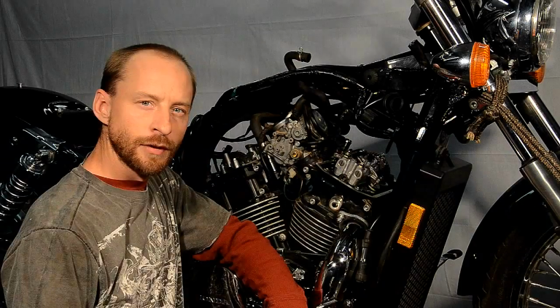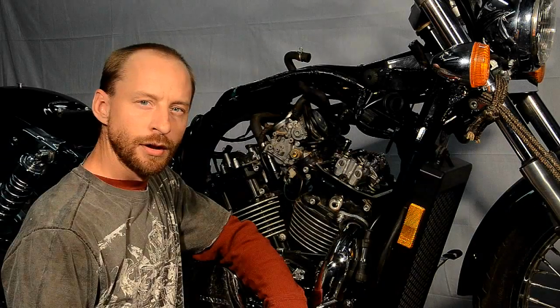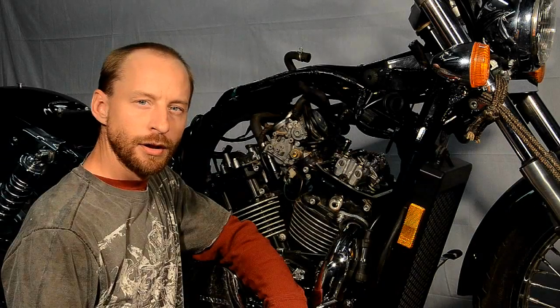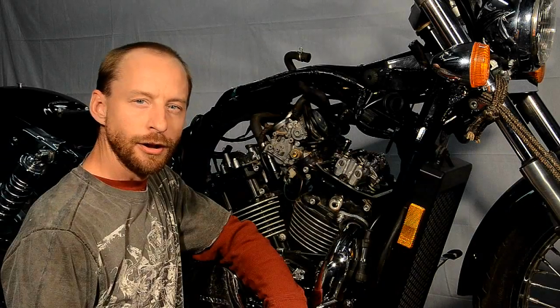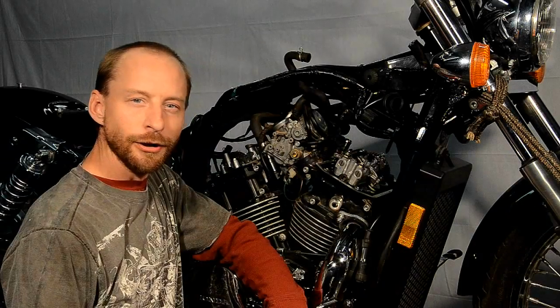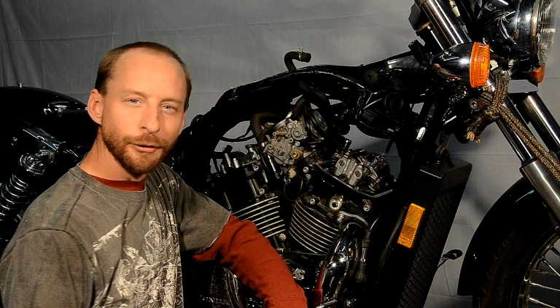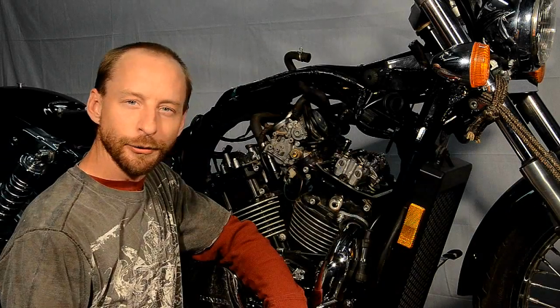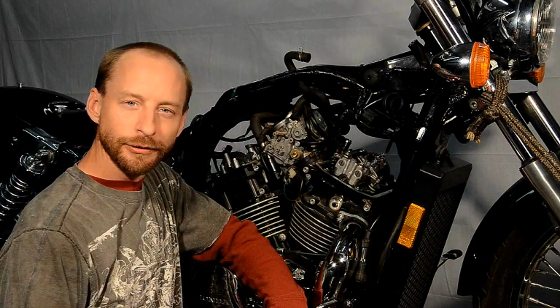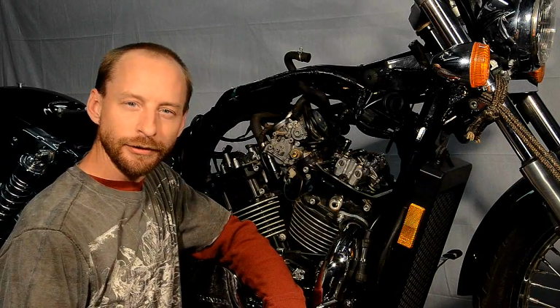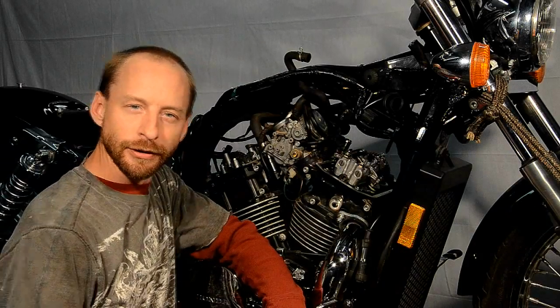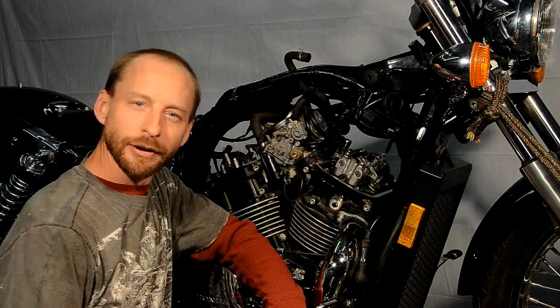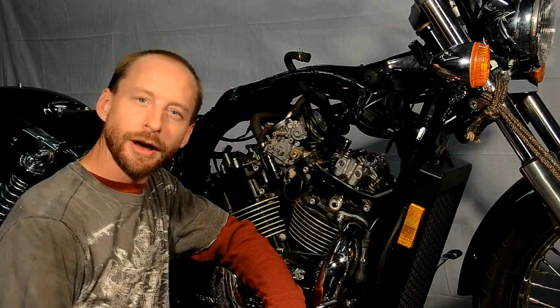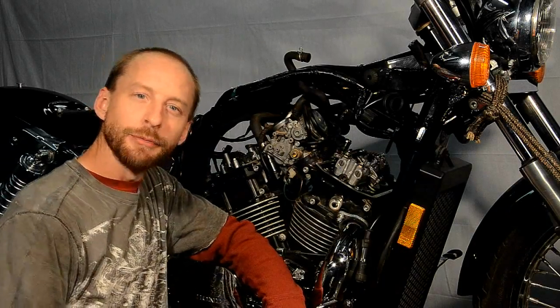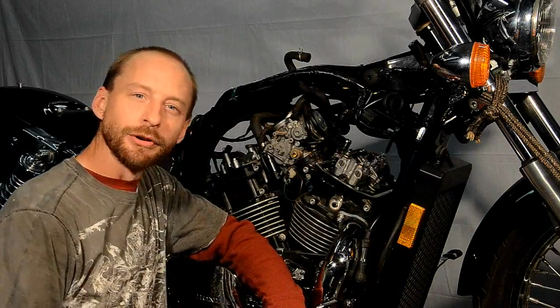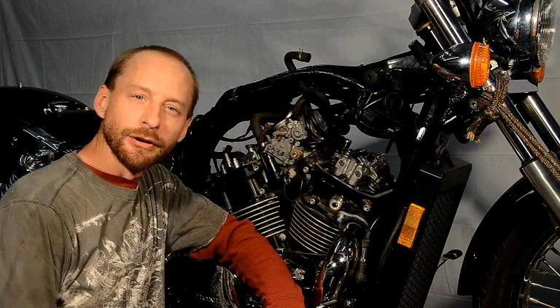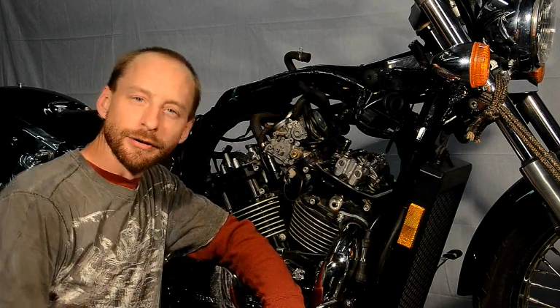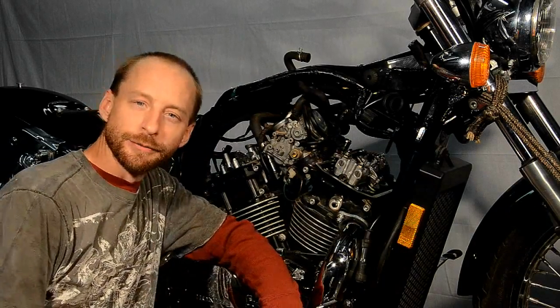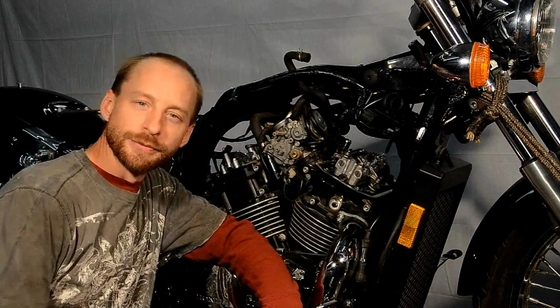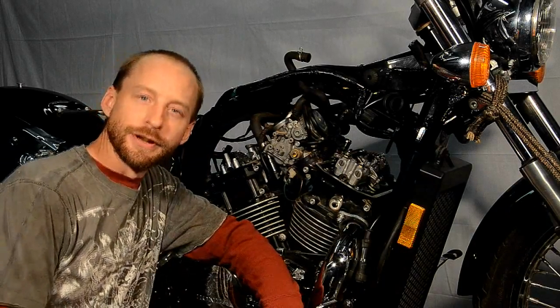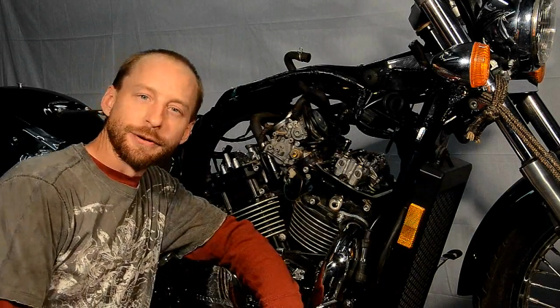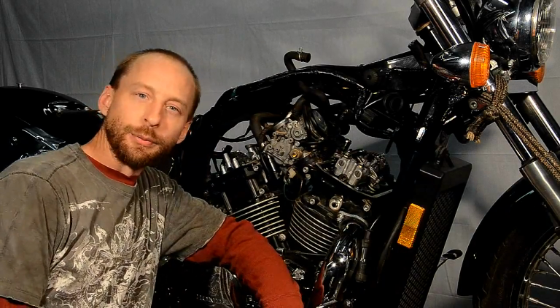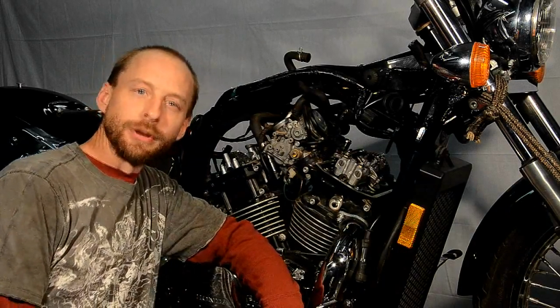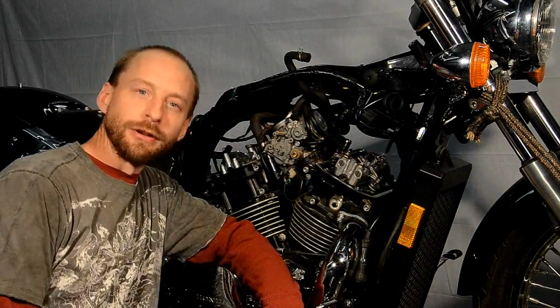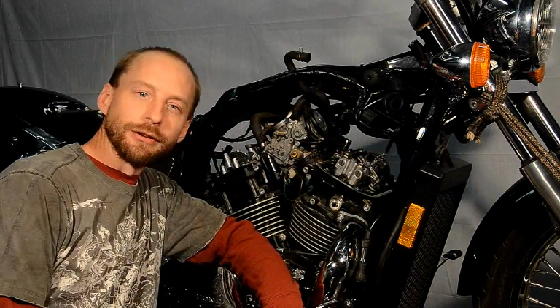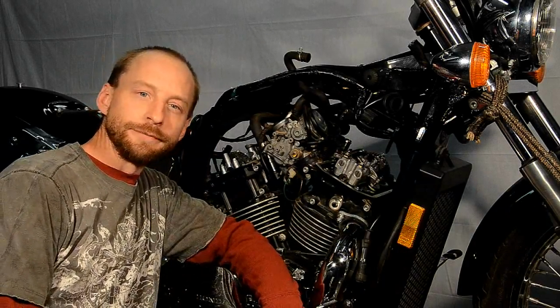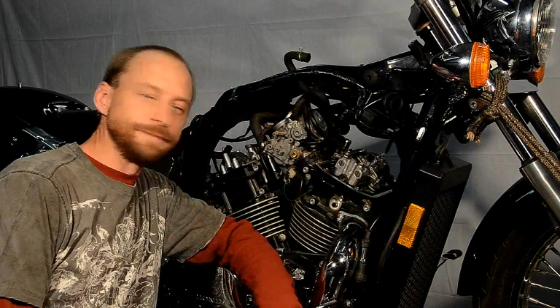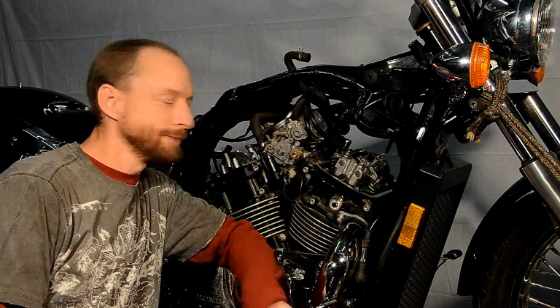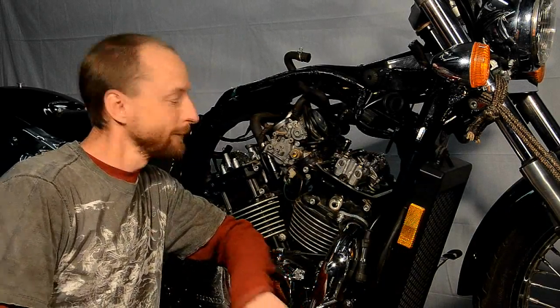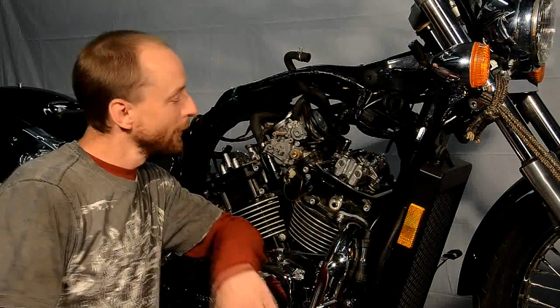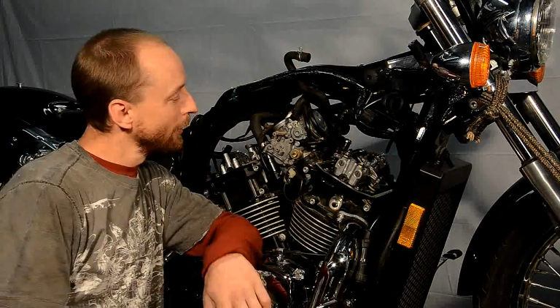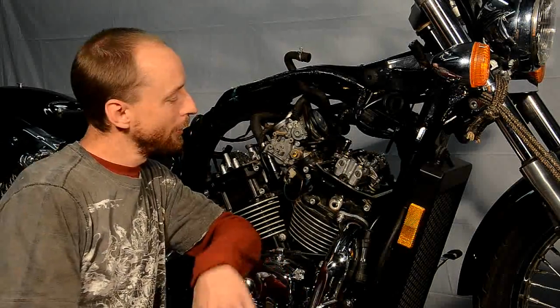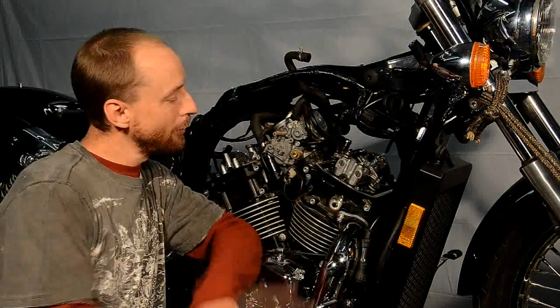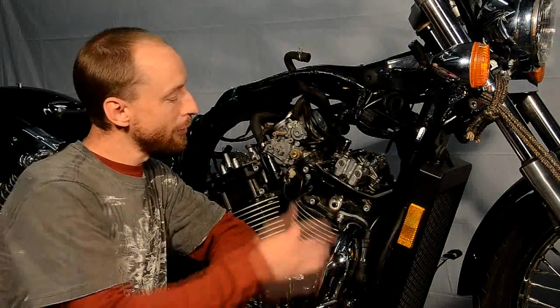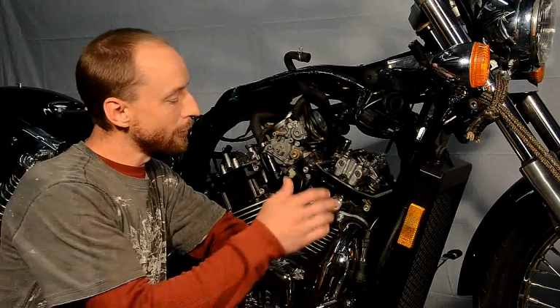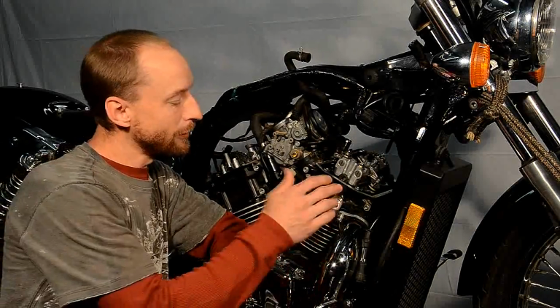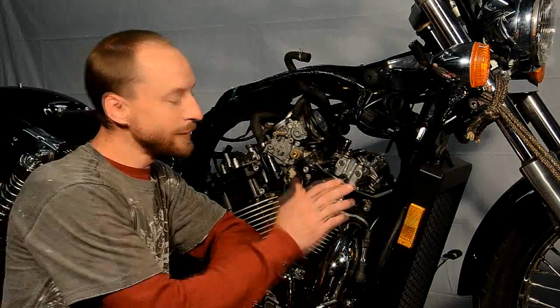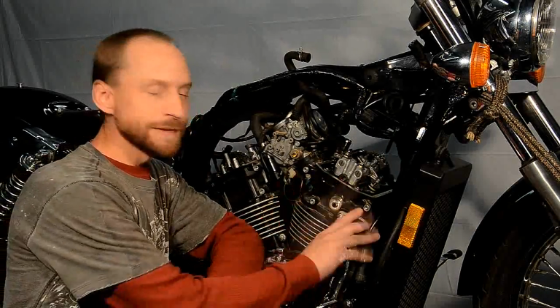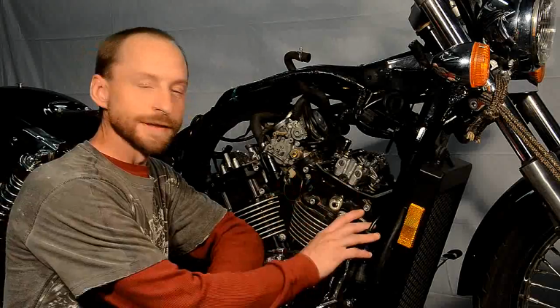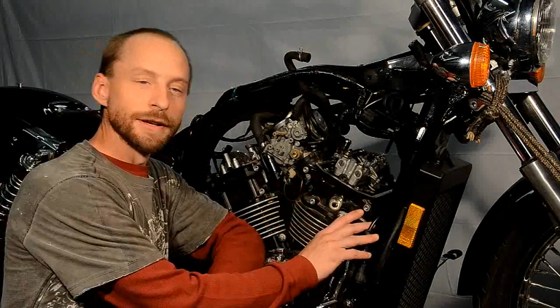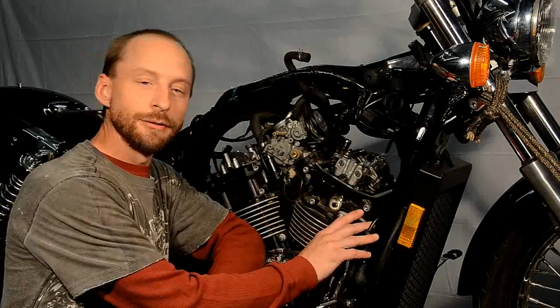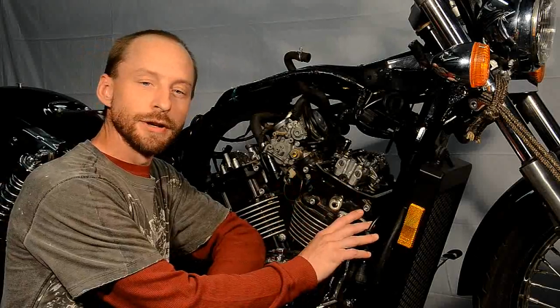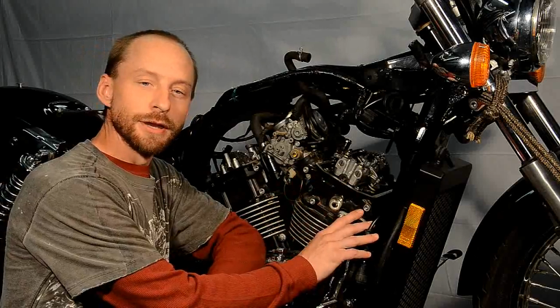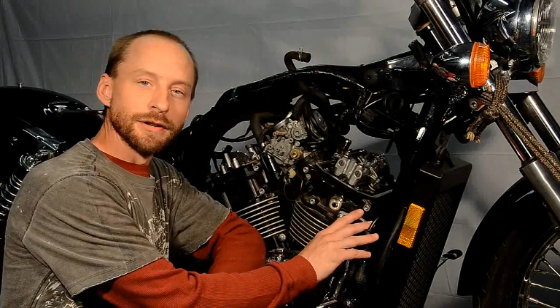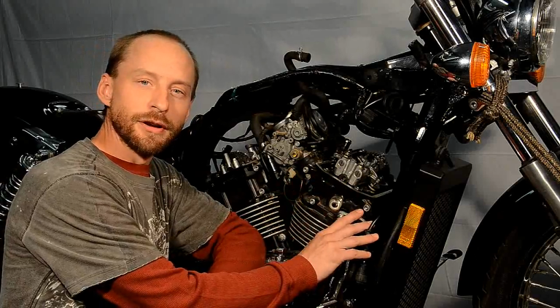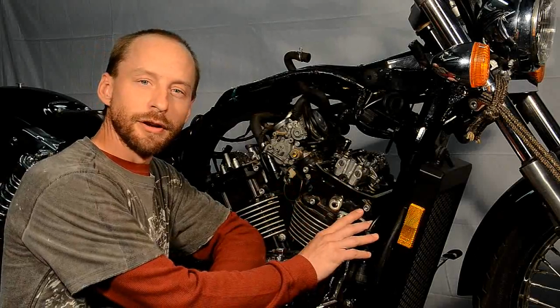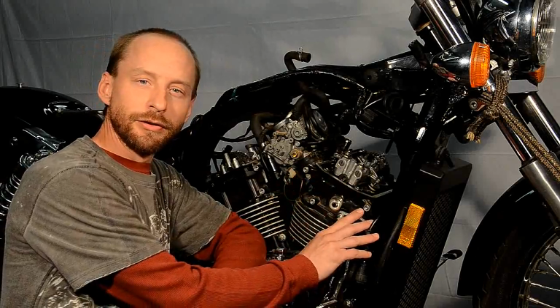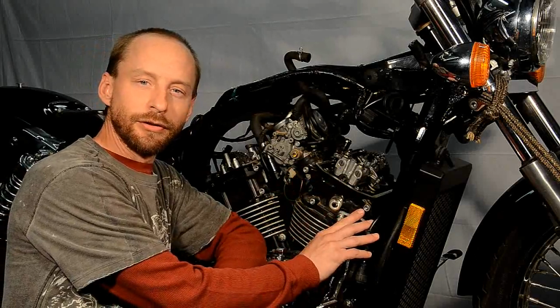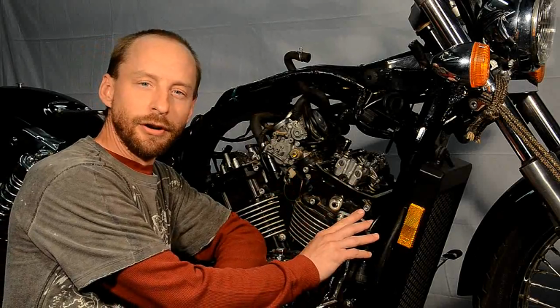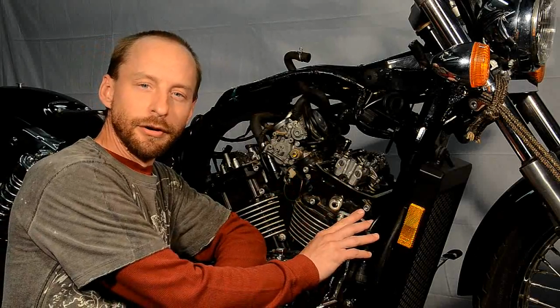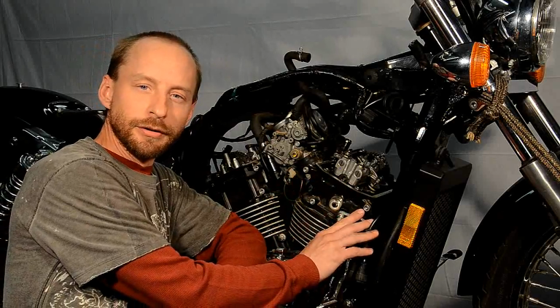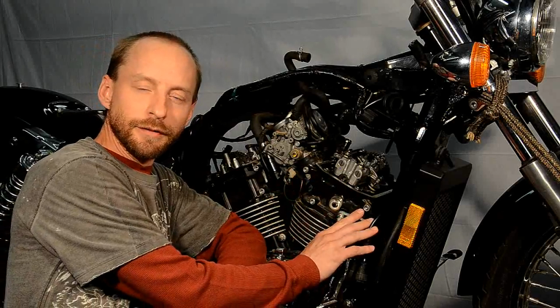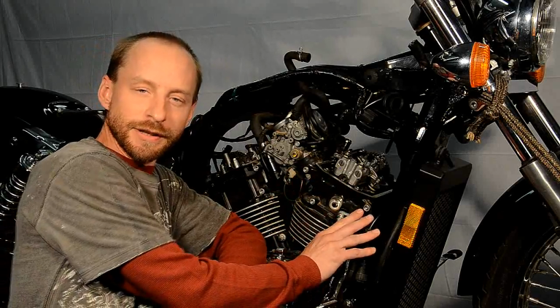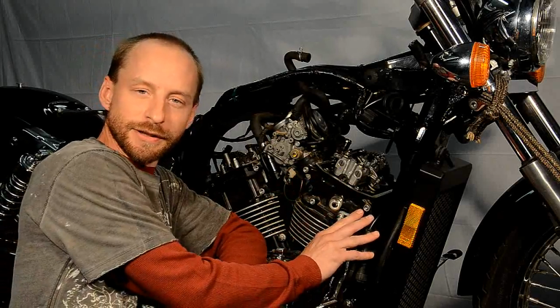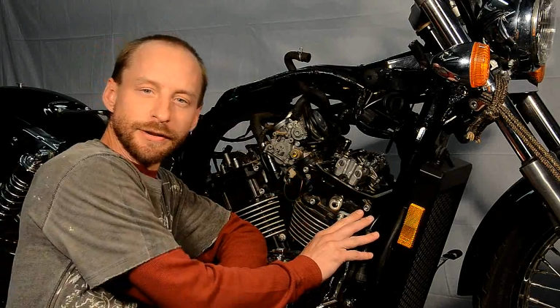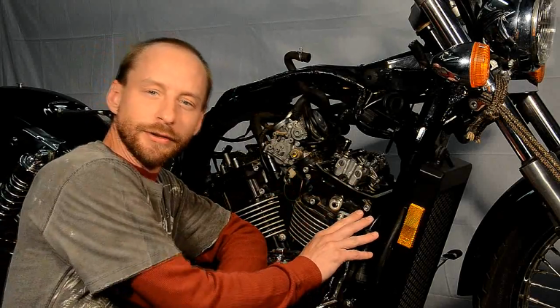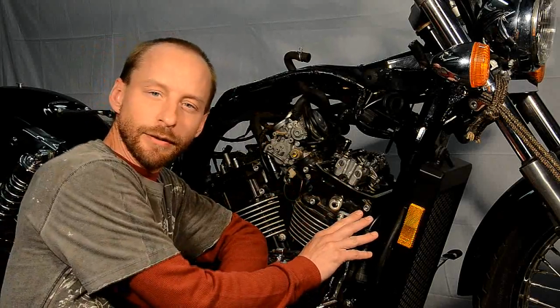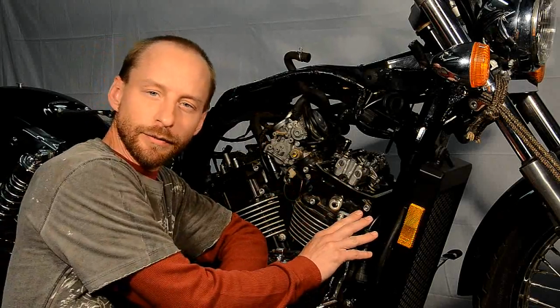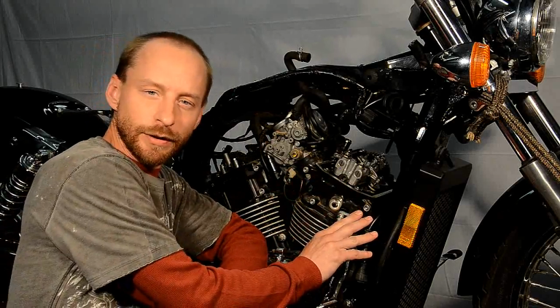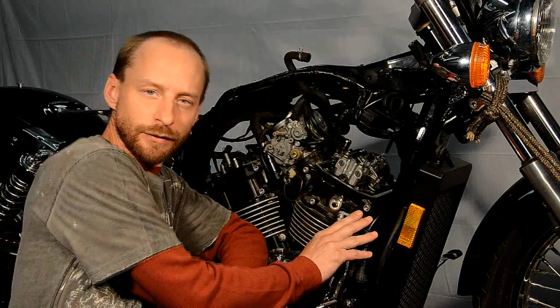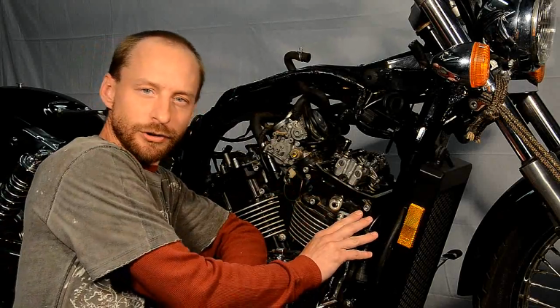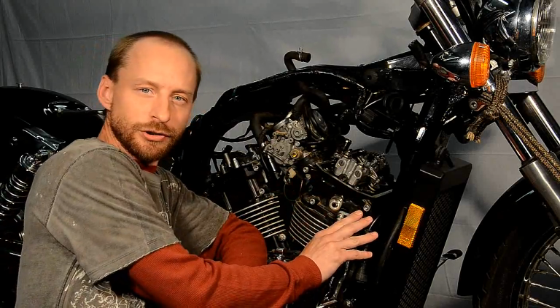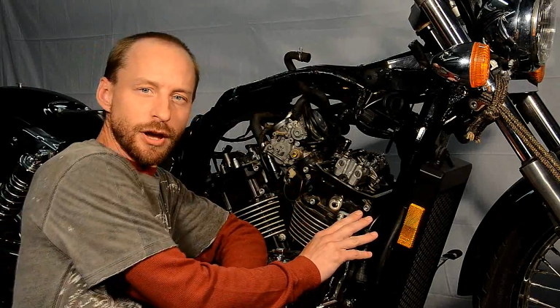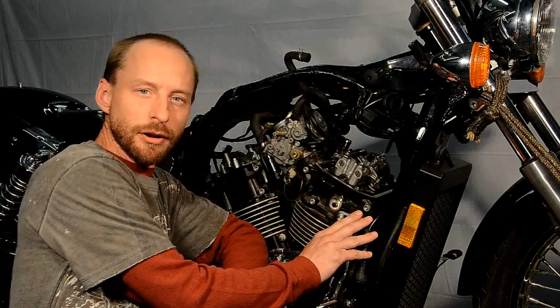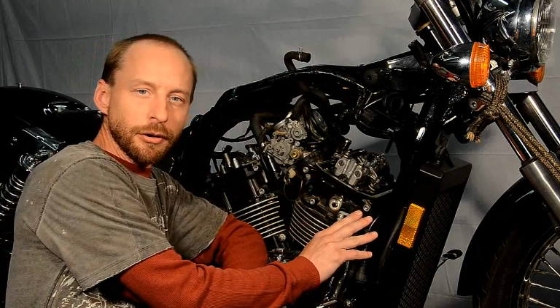Hello, I'm Greg from Cyclepedia. Here on our list today we have a nice Honda VT750 Shadow.